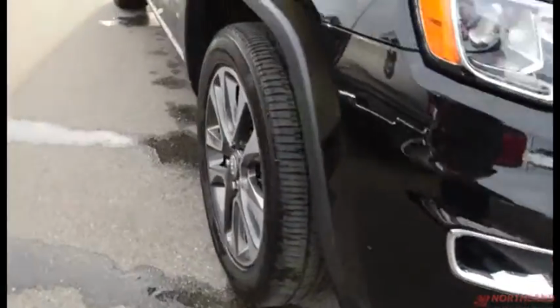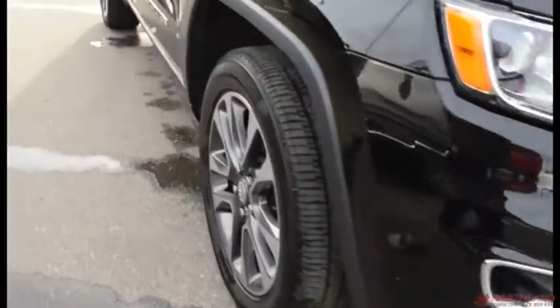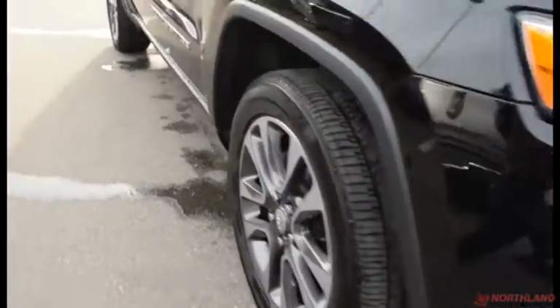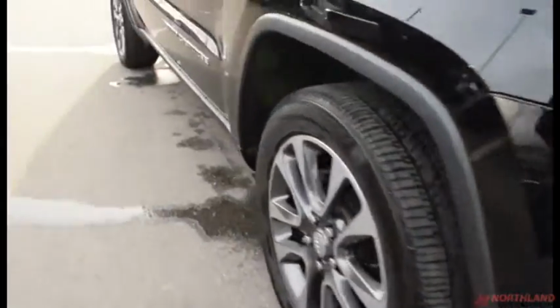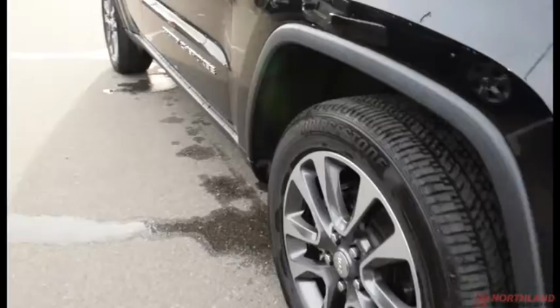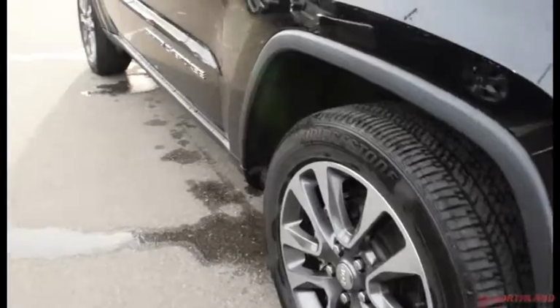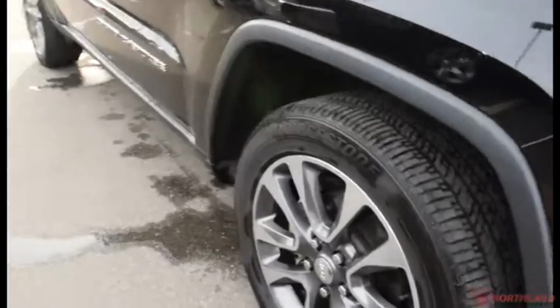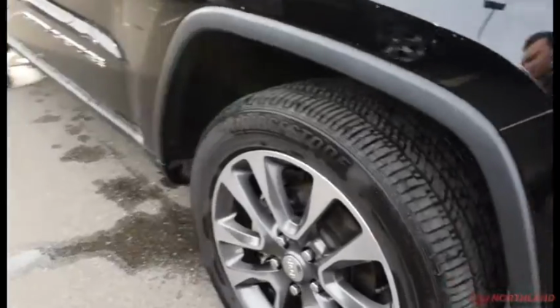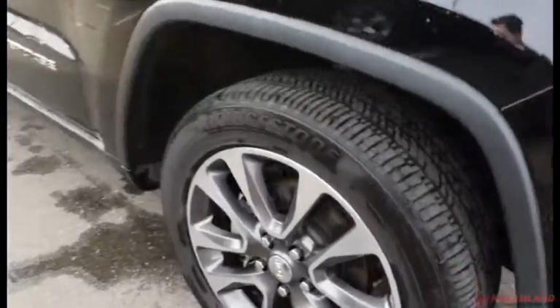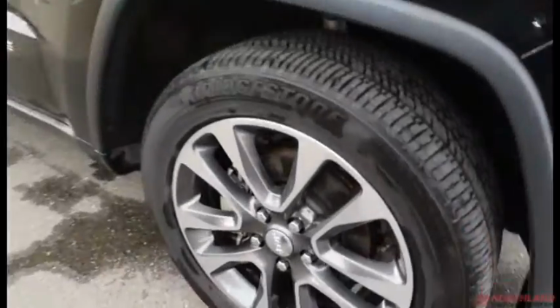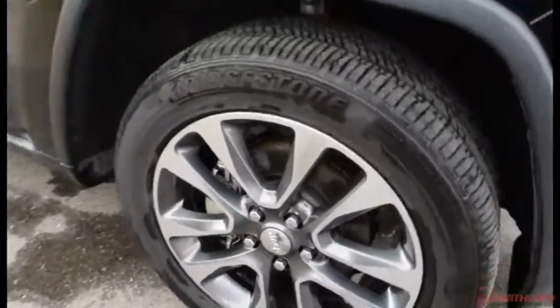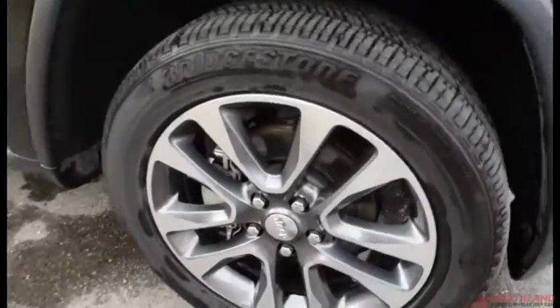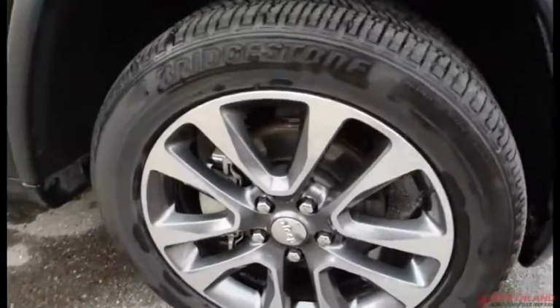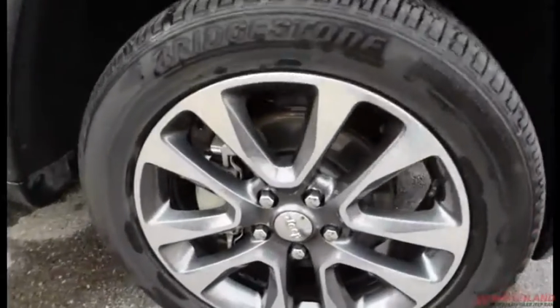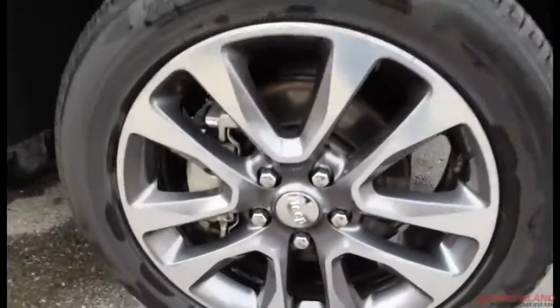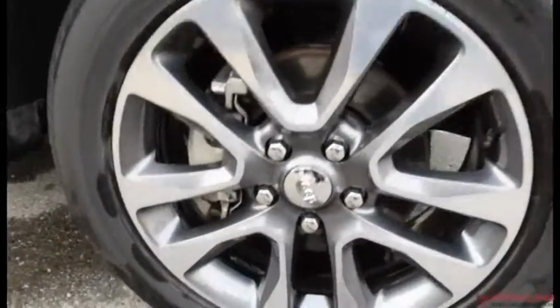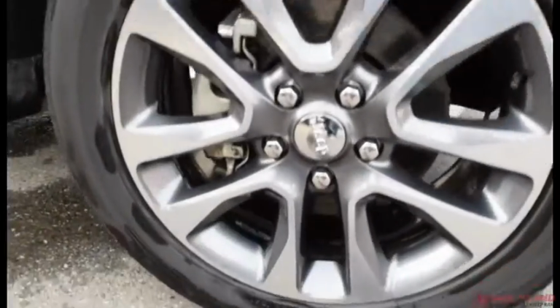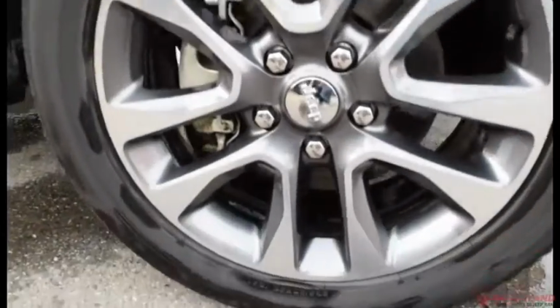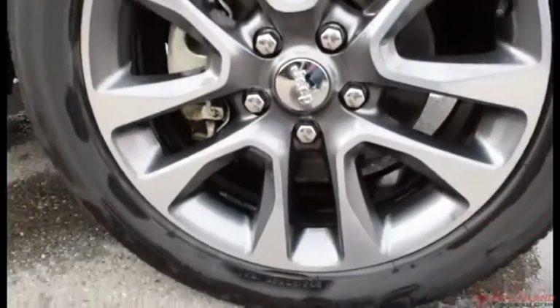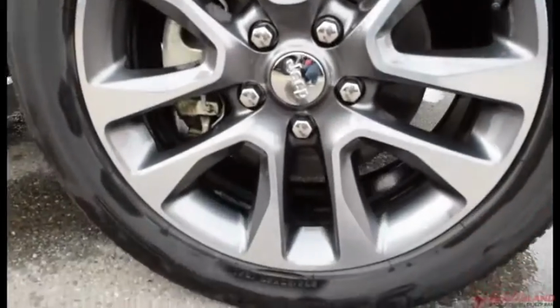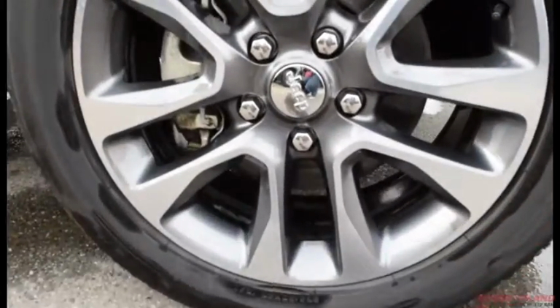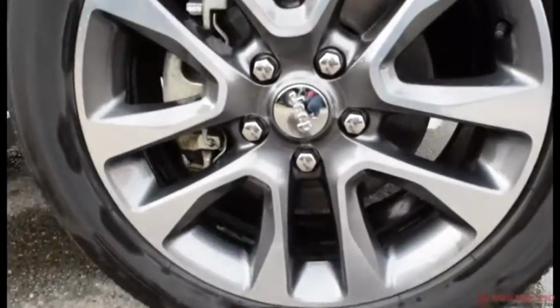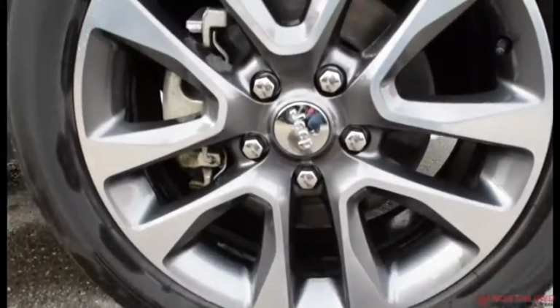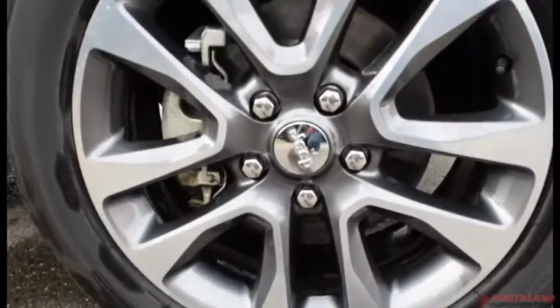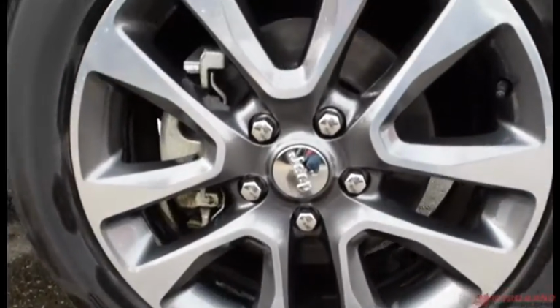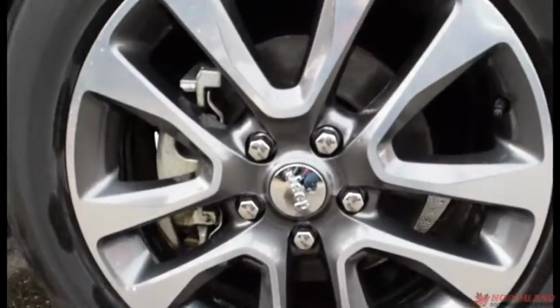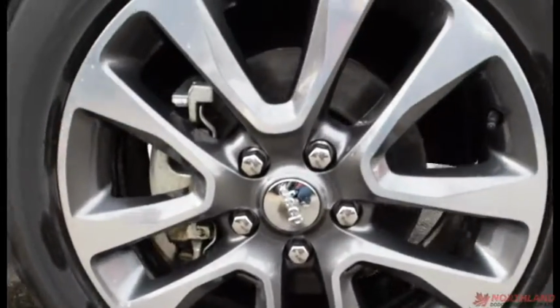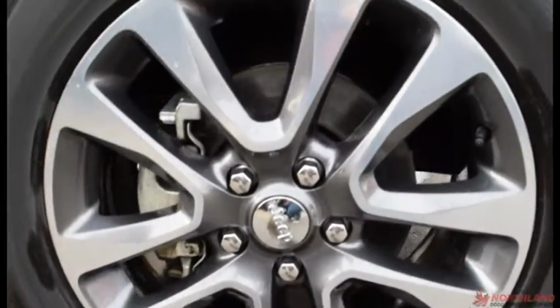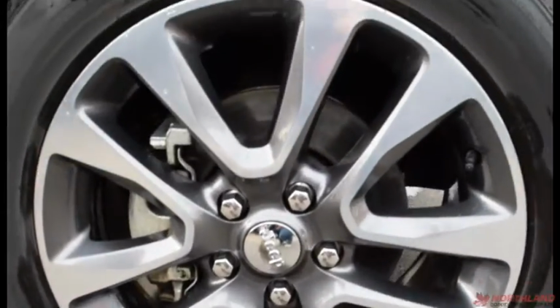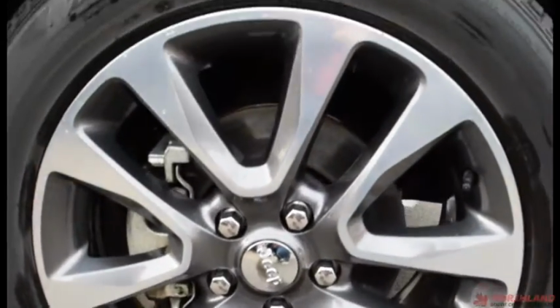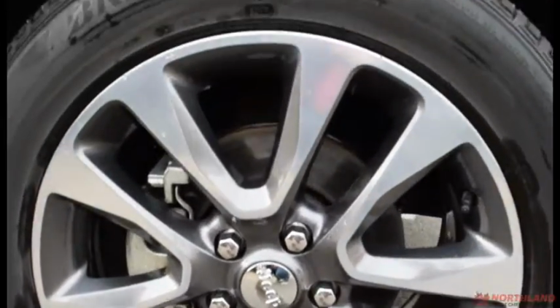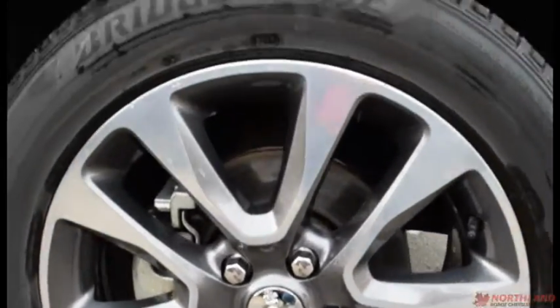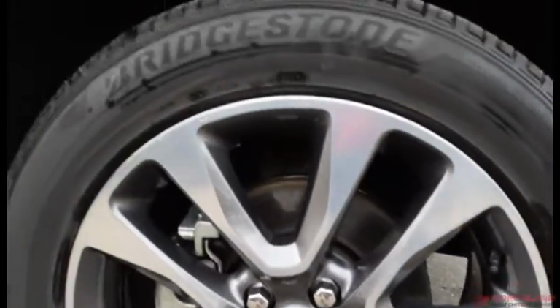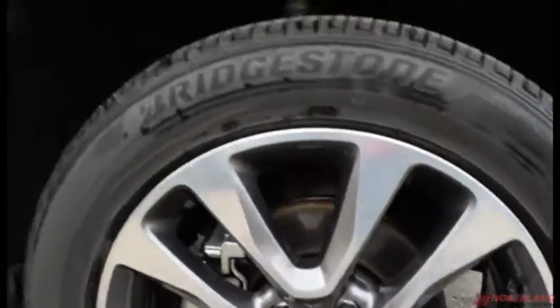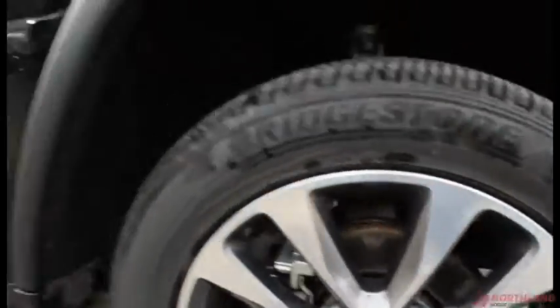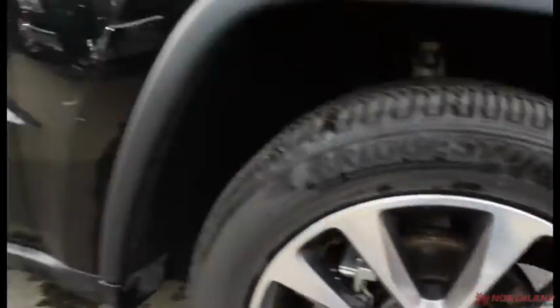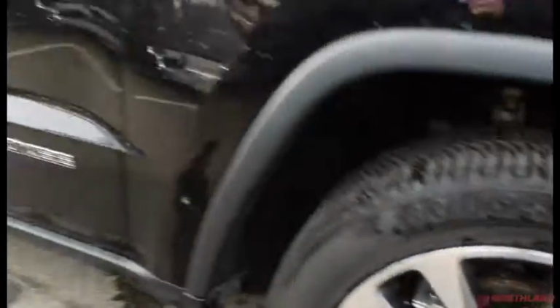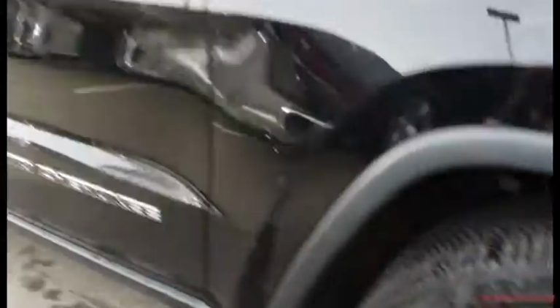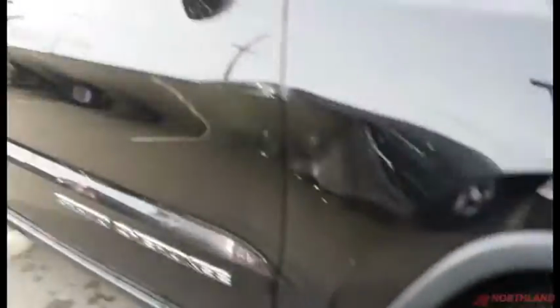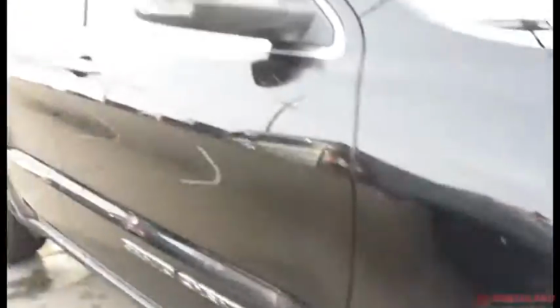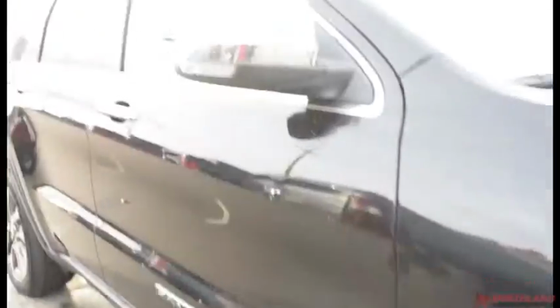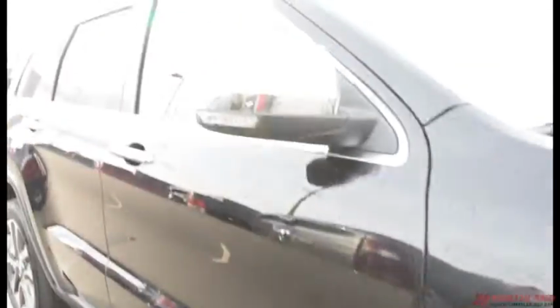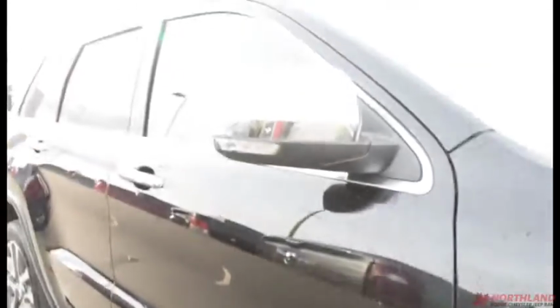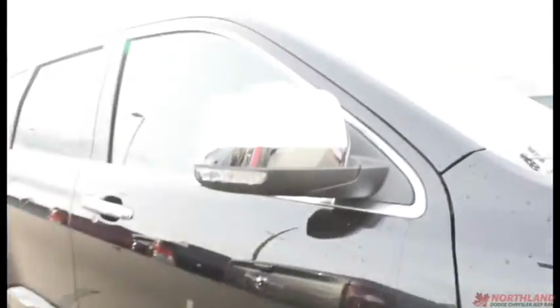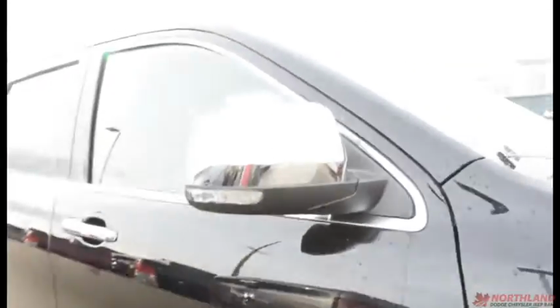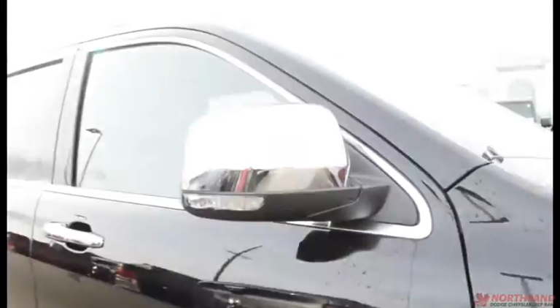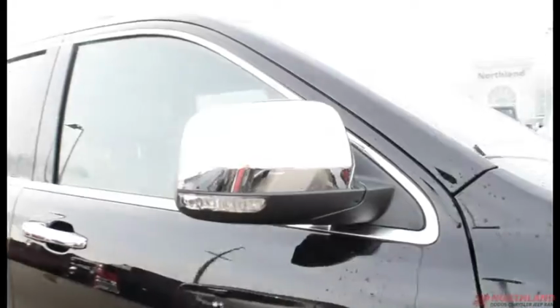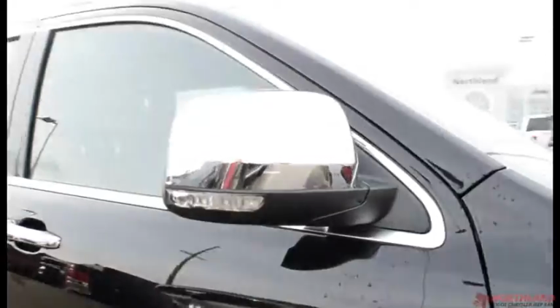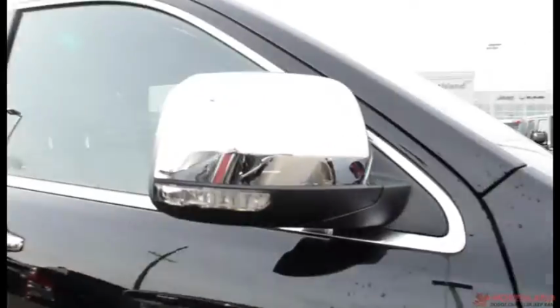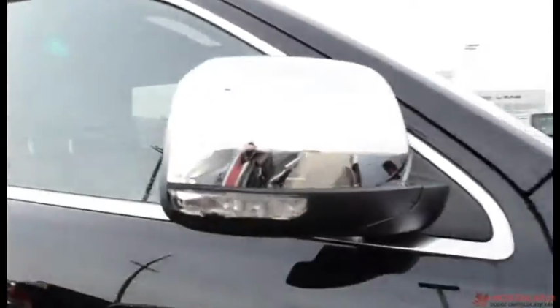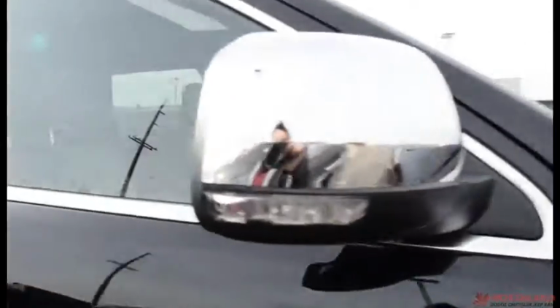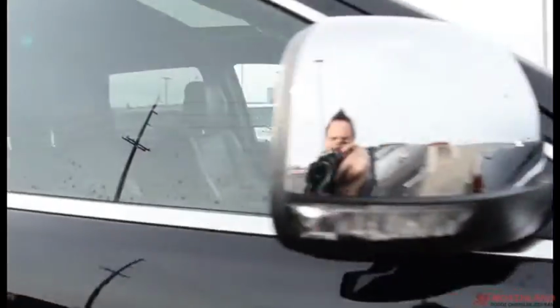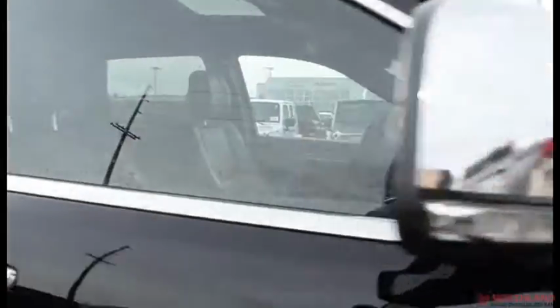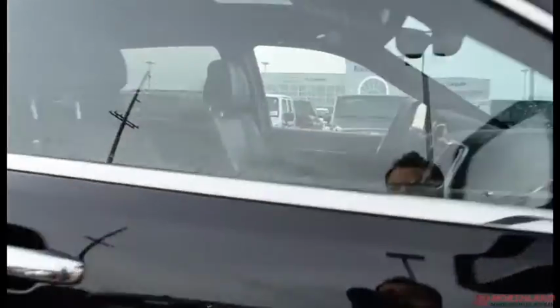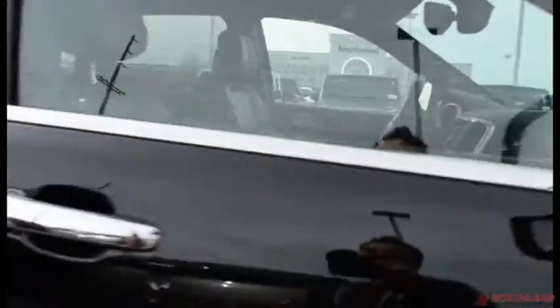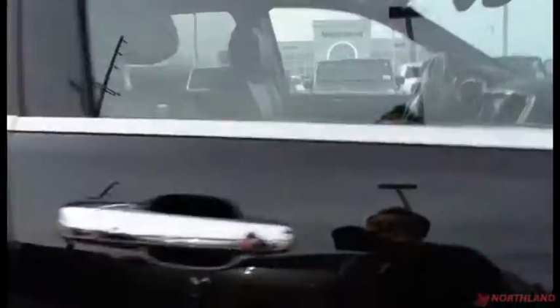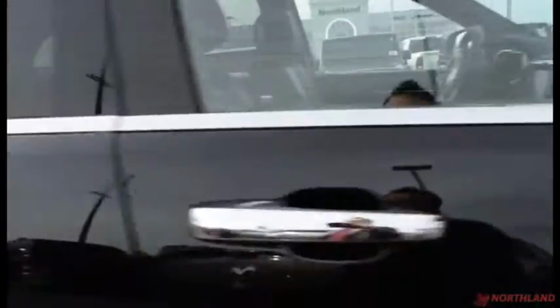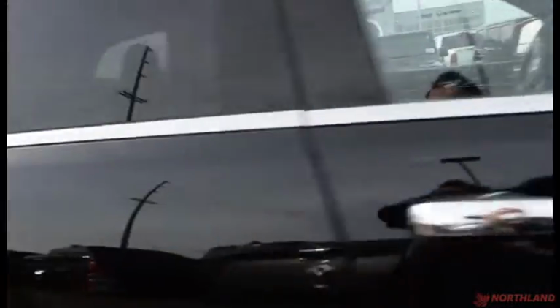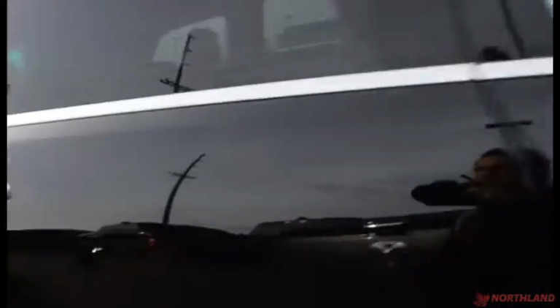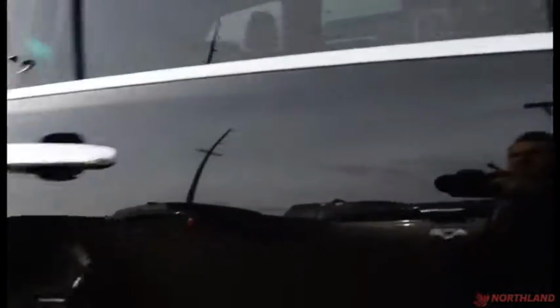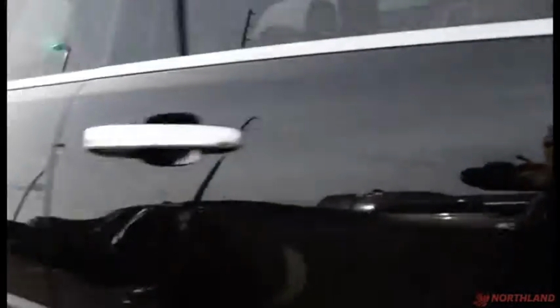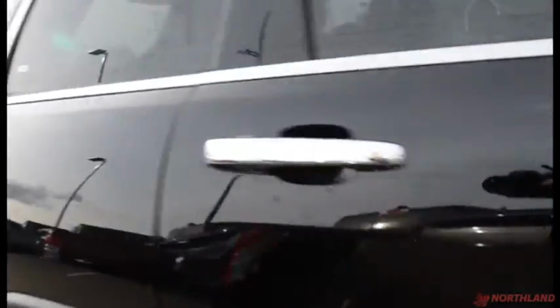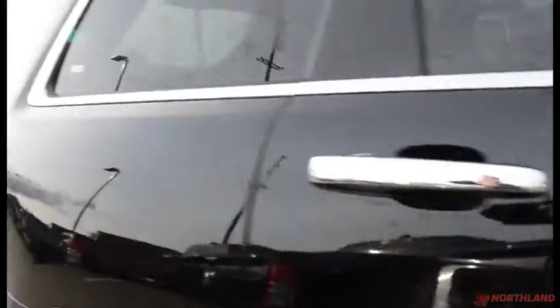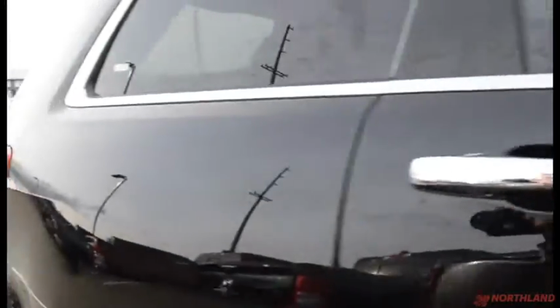Coming around the side, we do have our 20-inch rims with our Bridgestone brand tires. They look great. You do also have heated exterior mirrors with the turning signals on them.